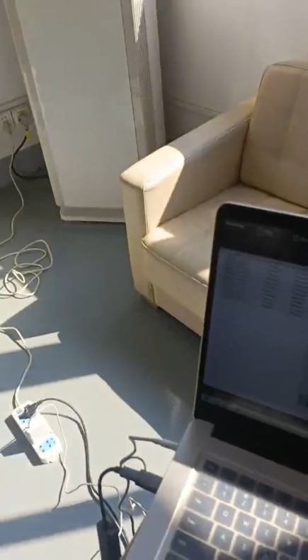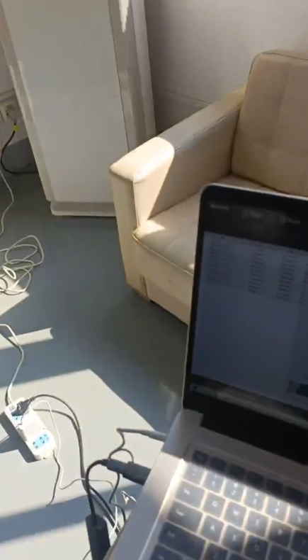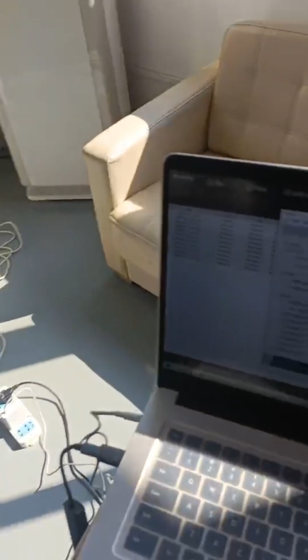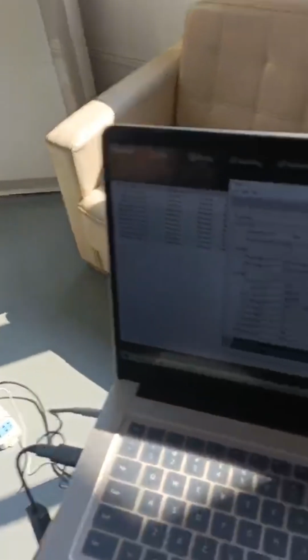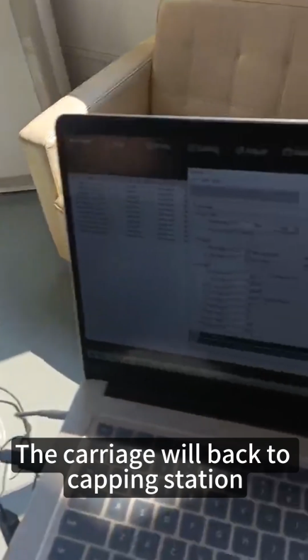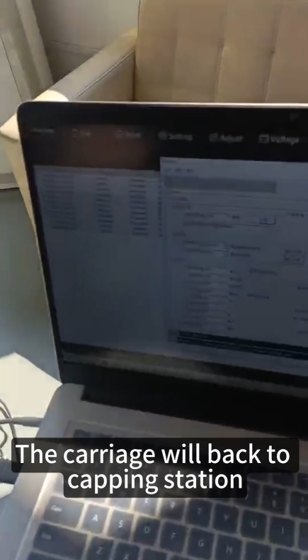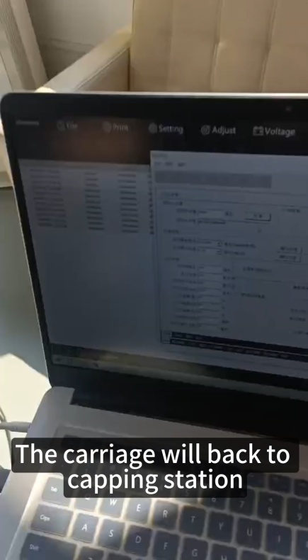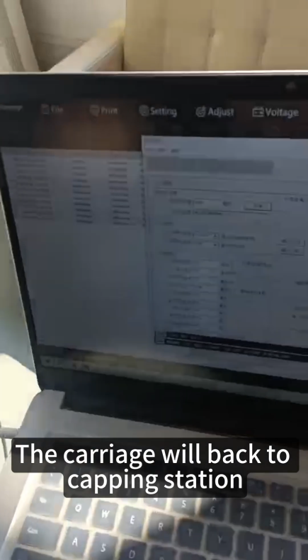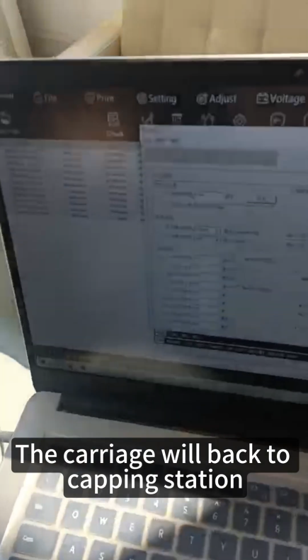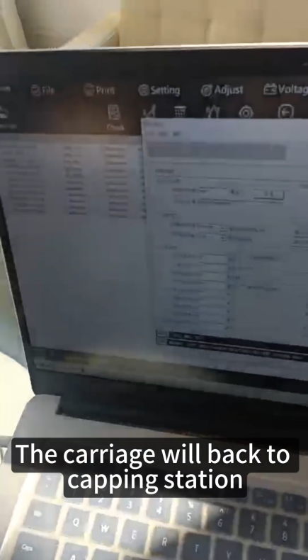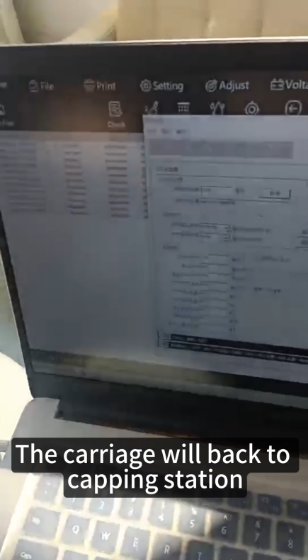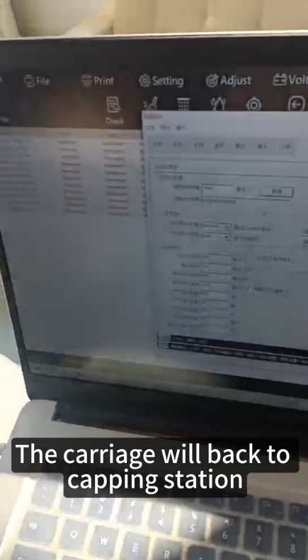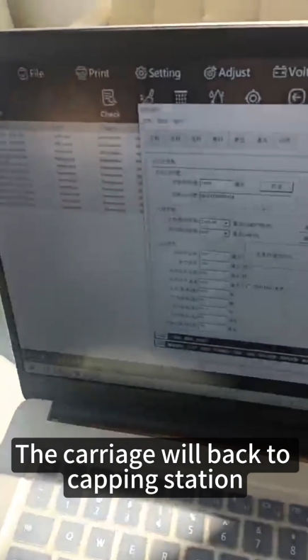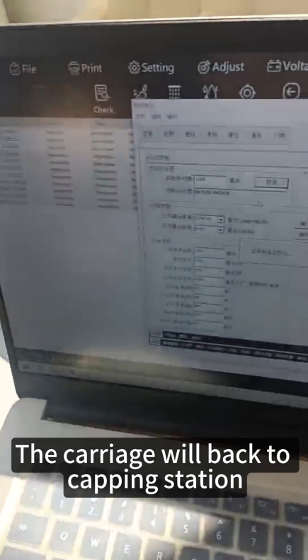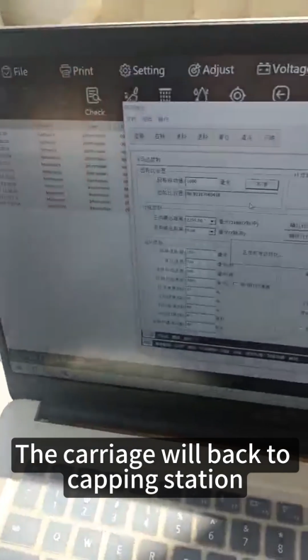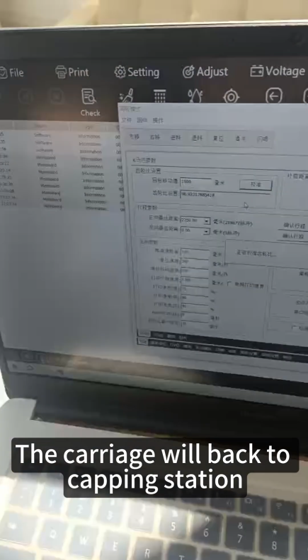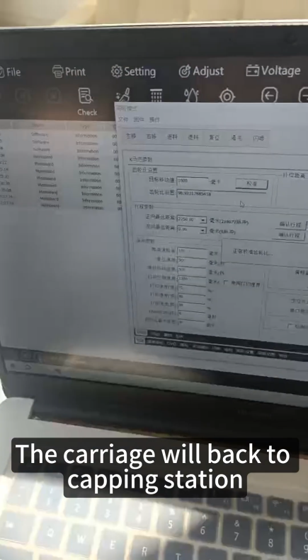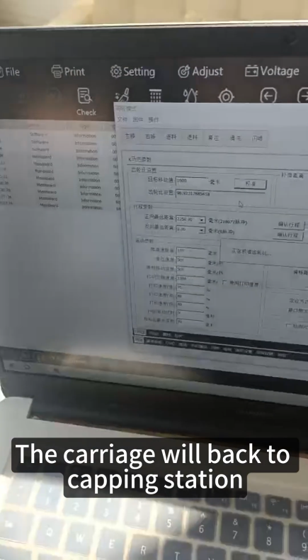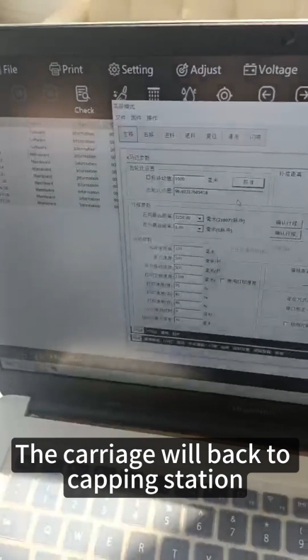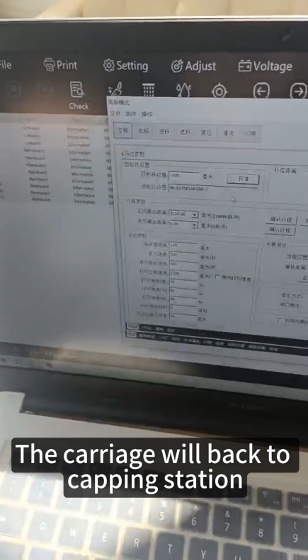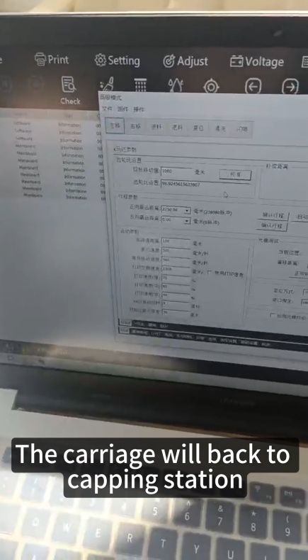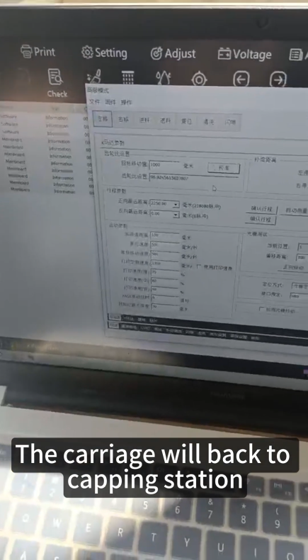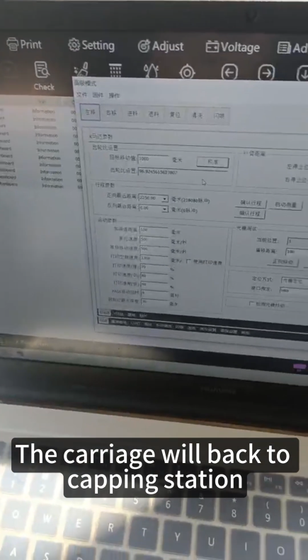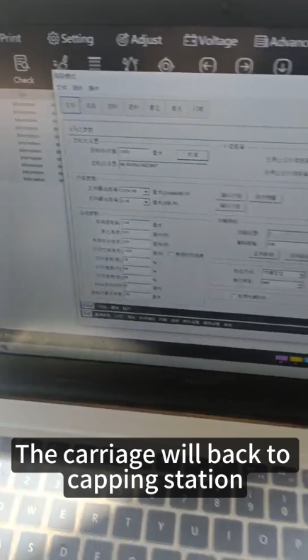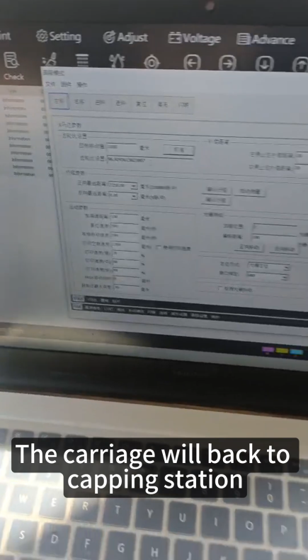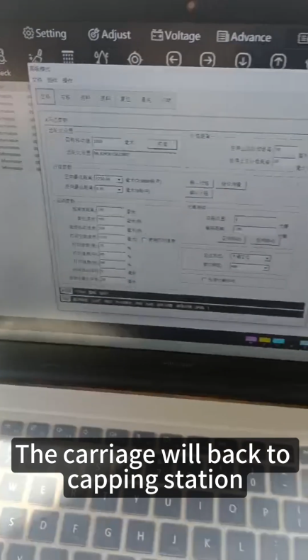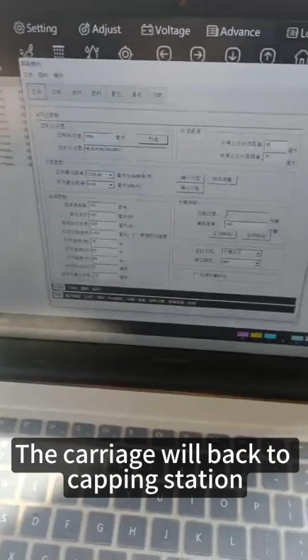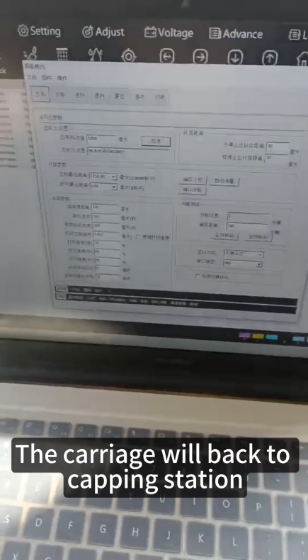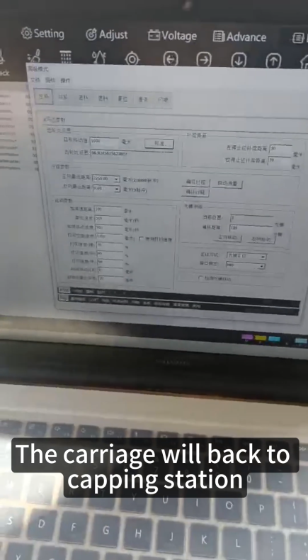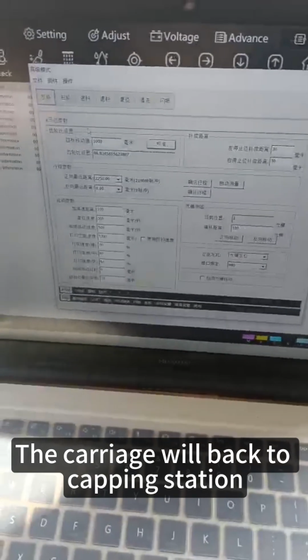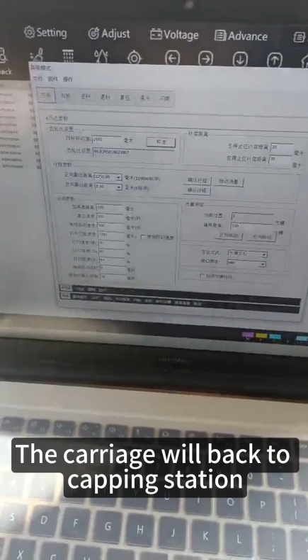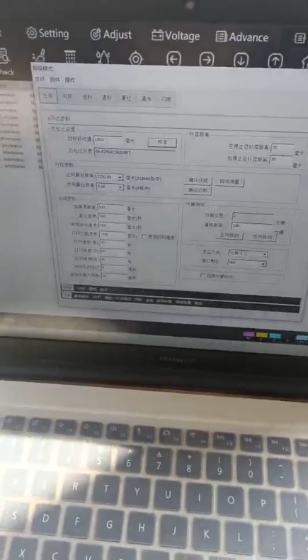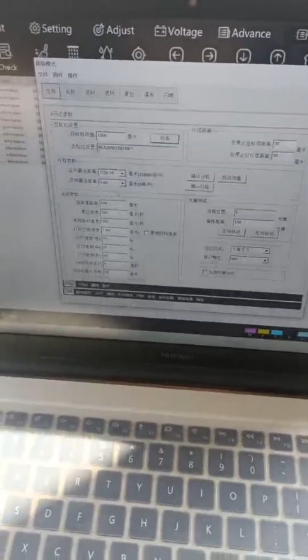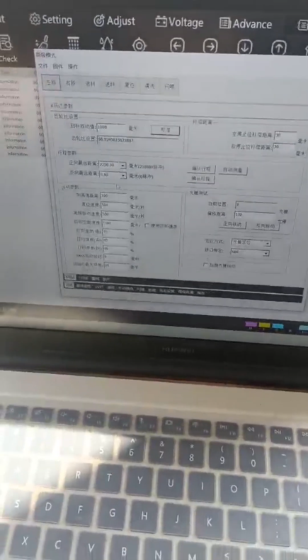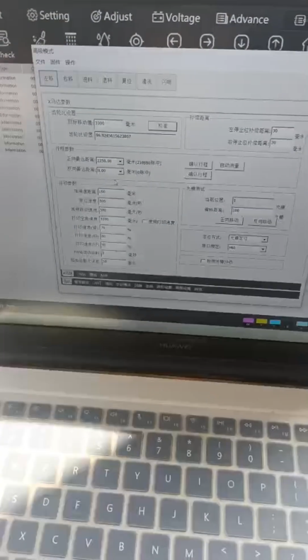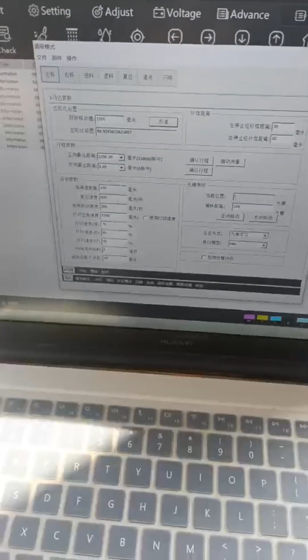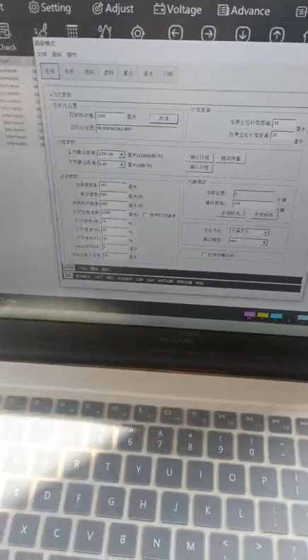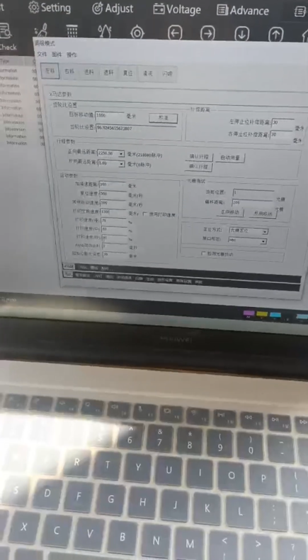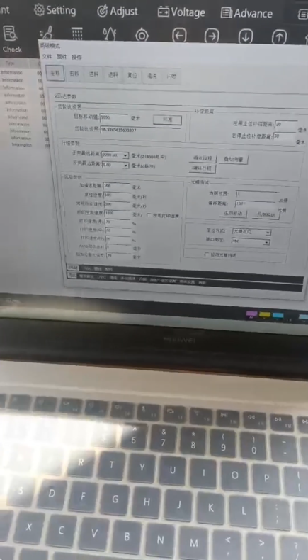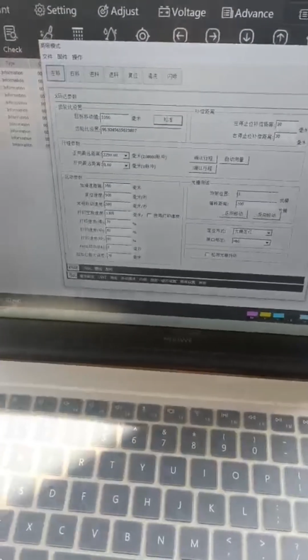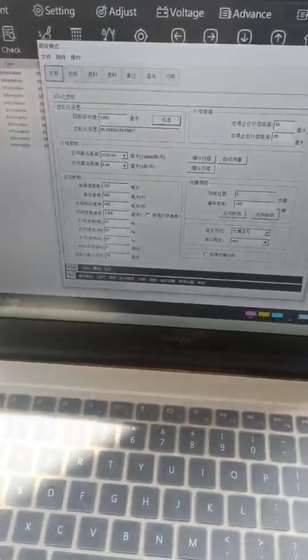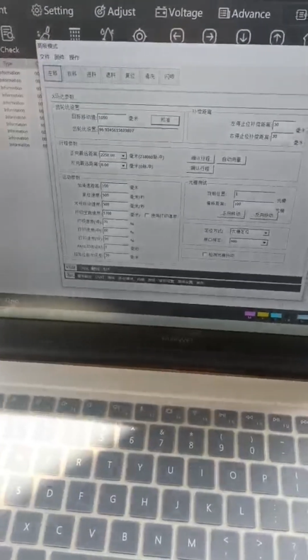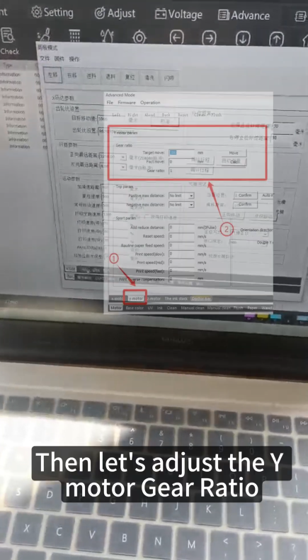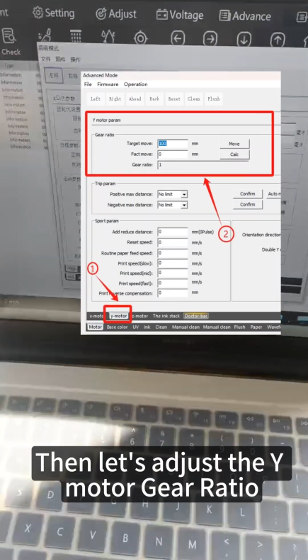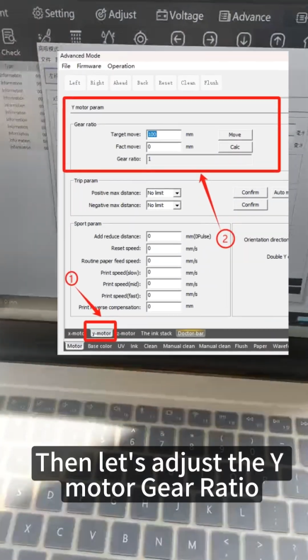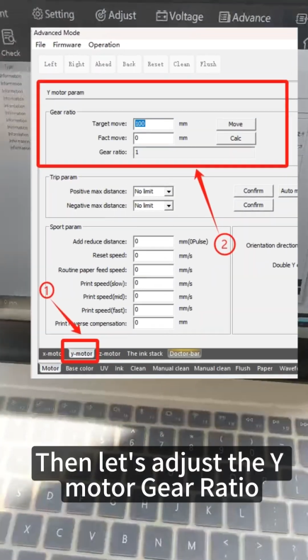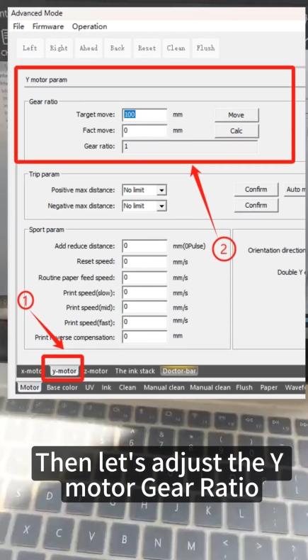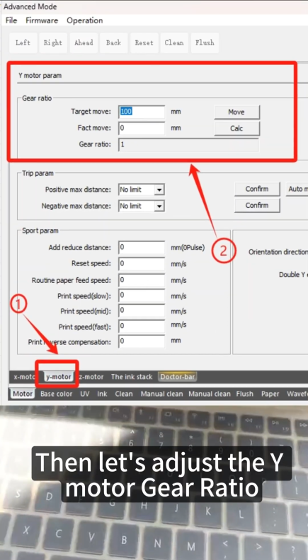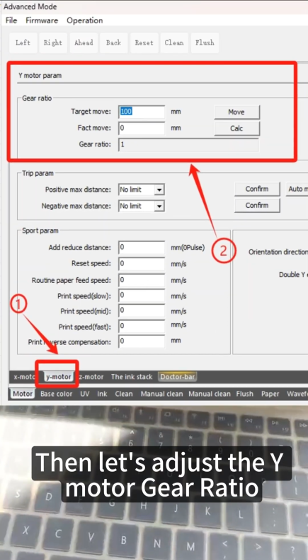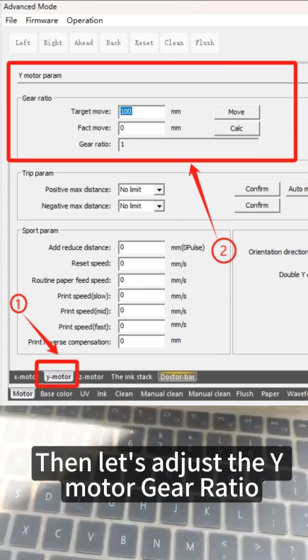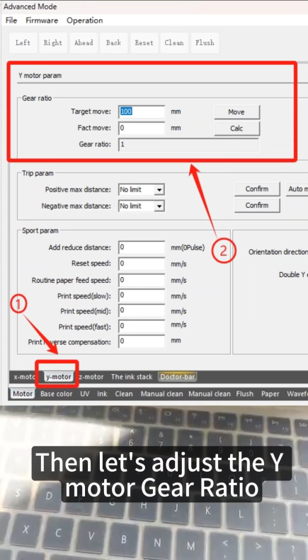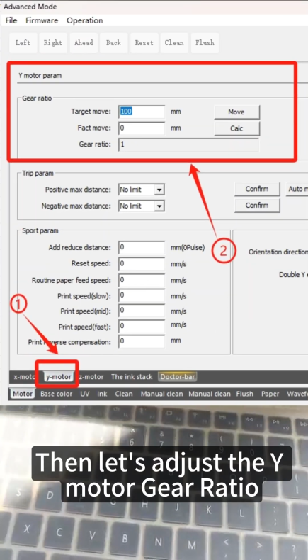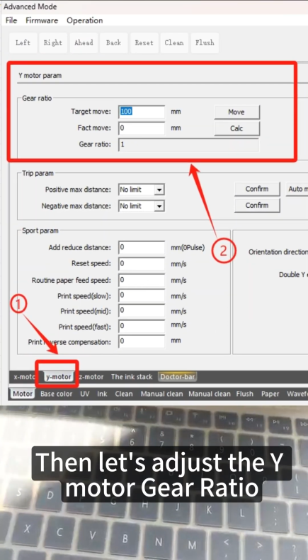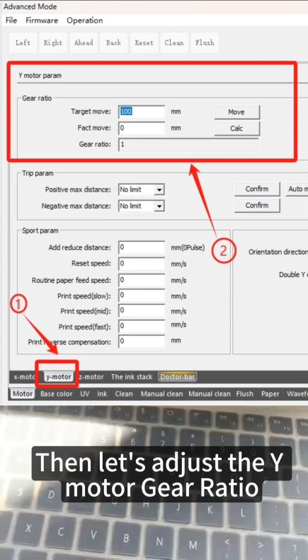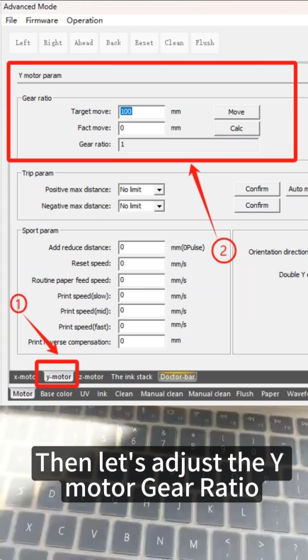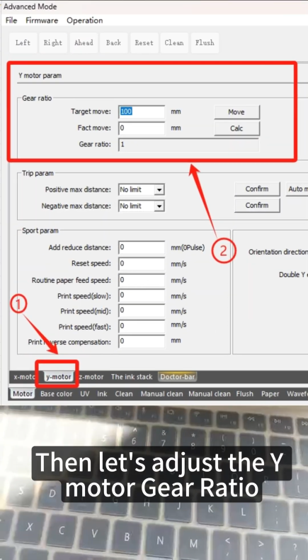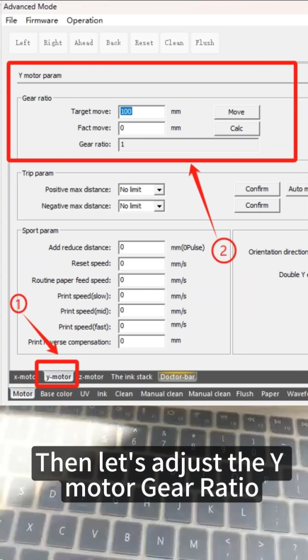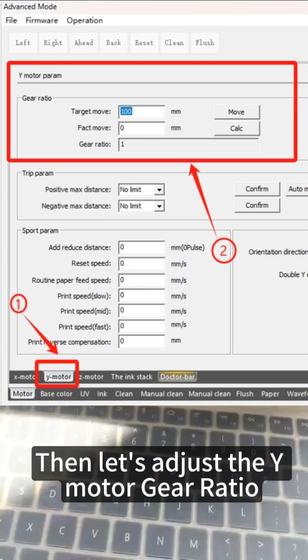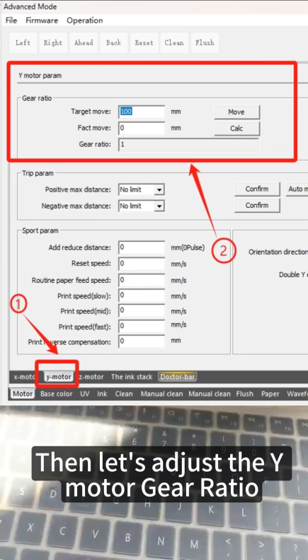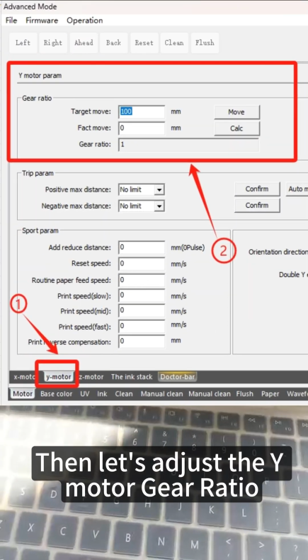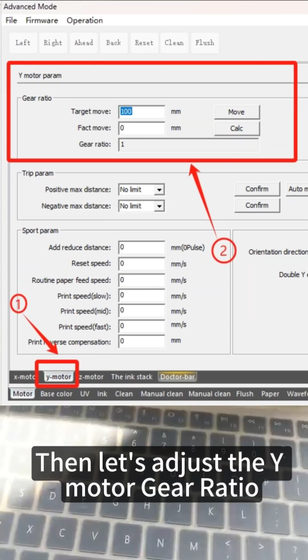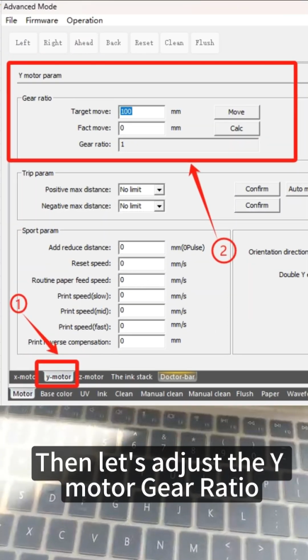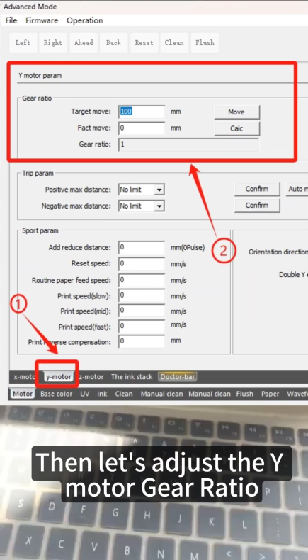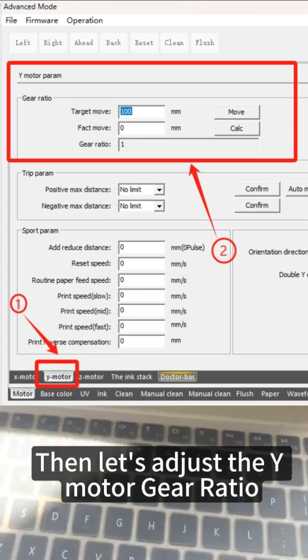the carriage will return to the capping station. Then let's adjust the Y motor gear ratio.